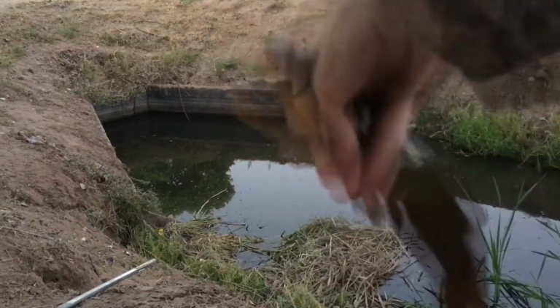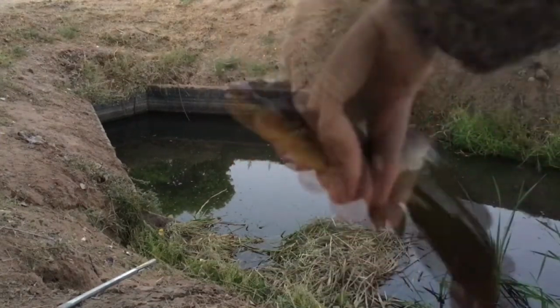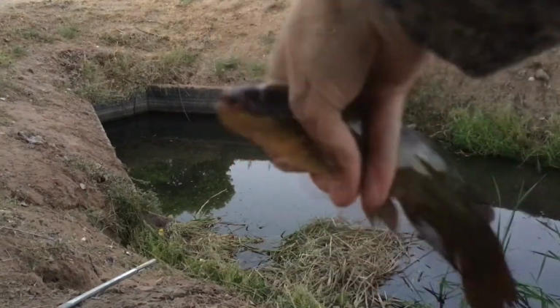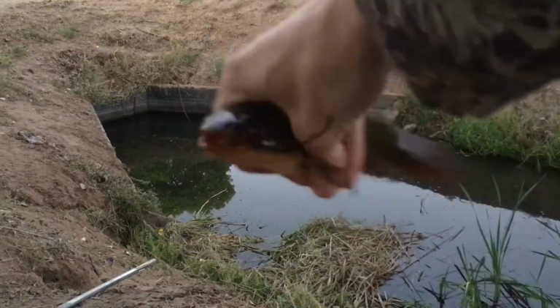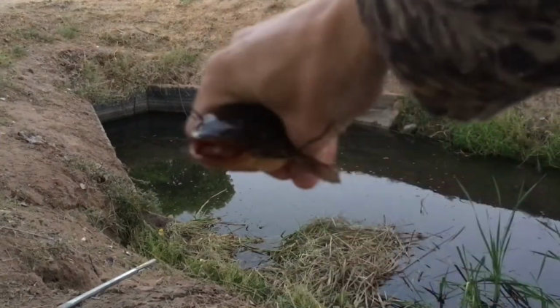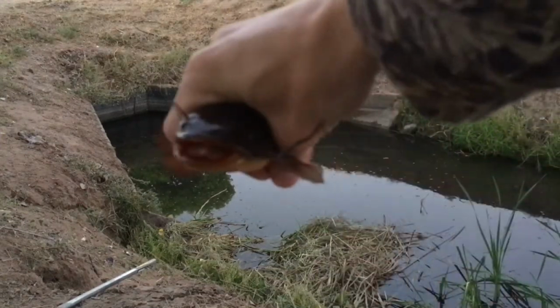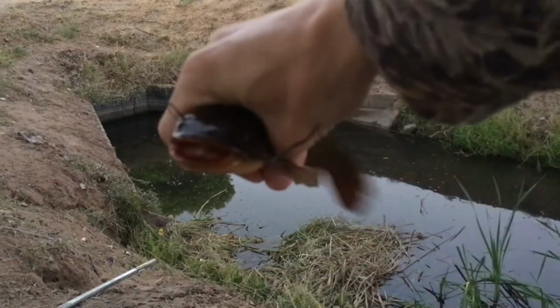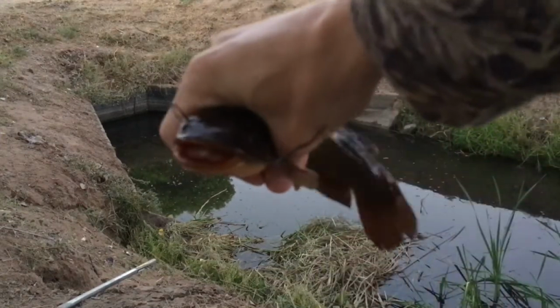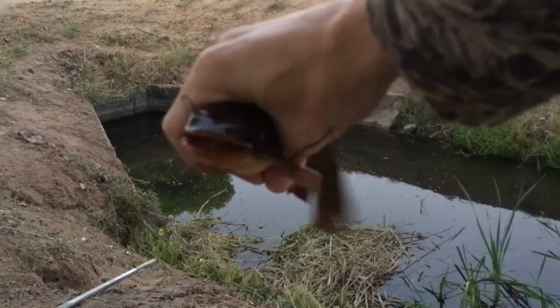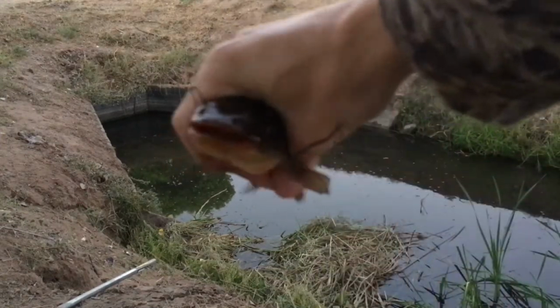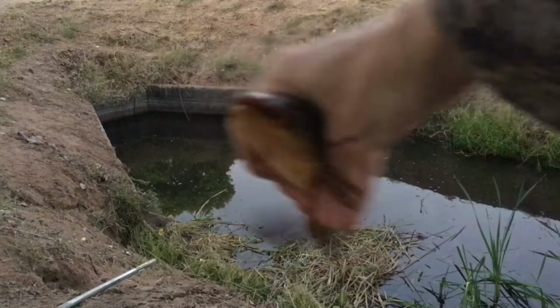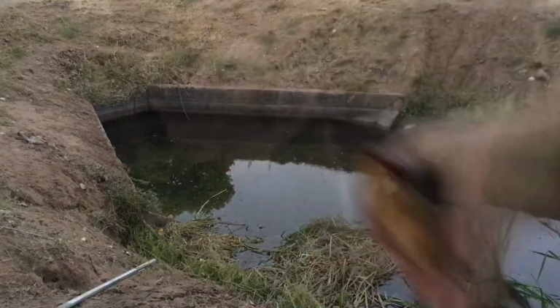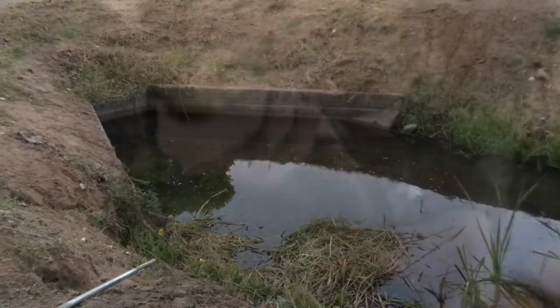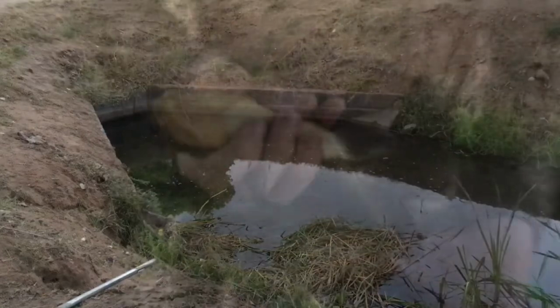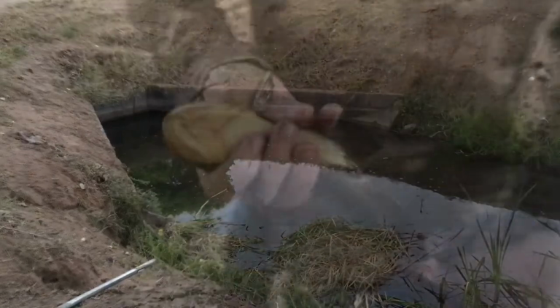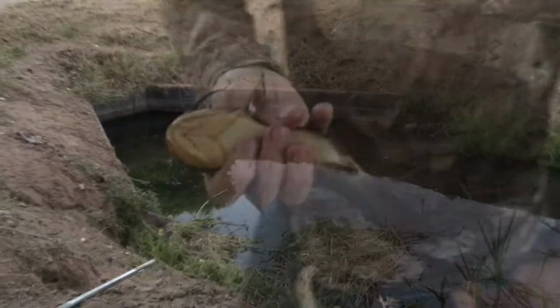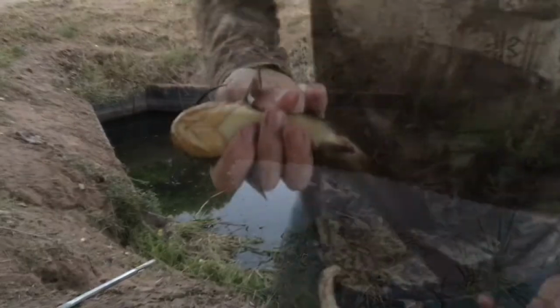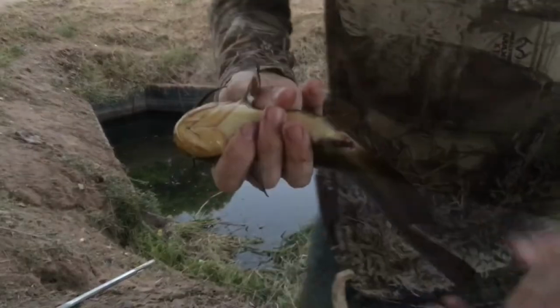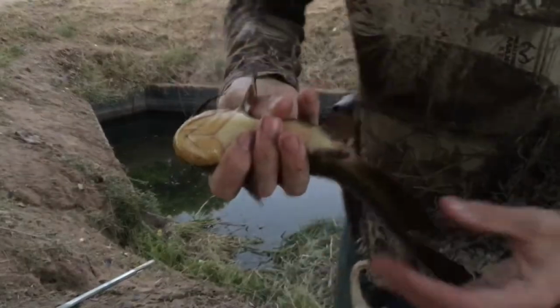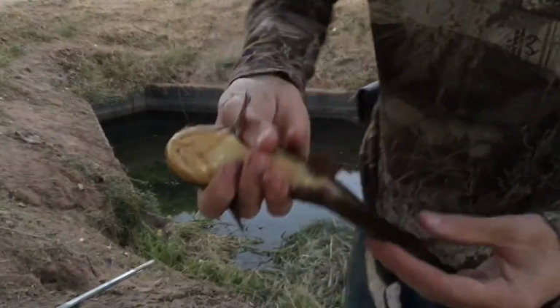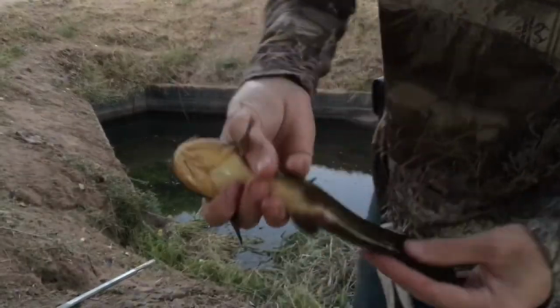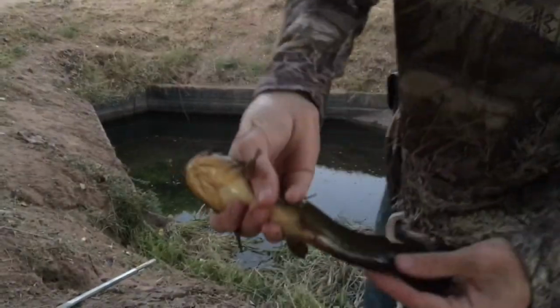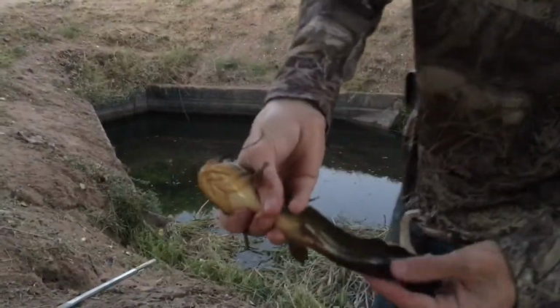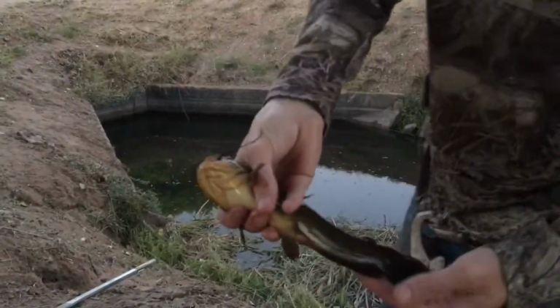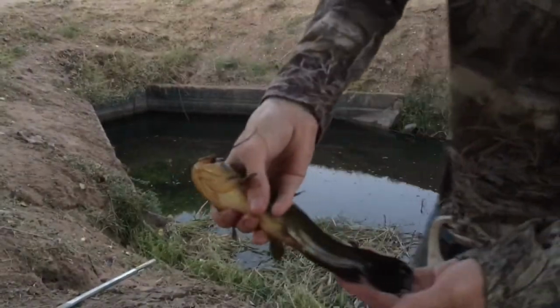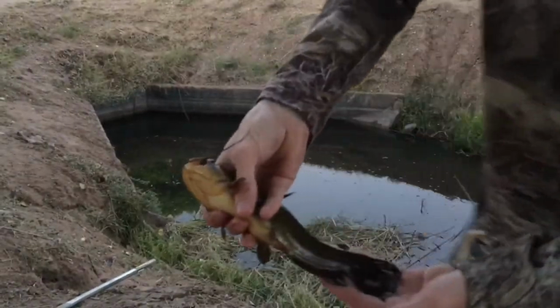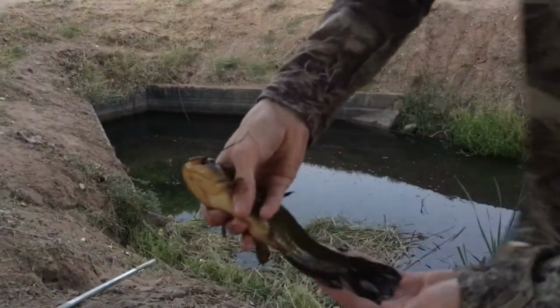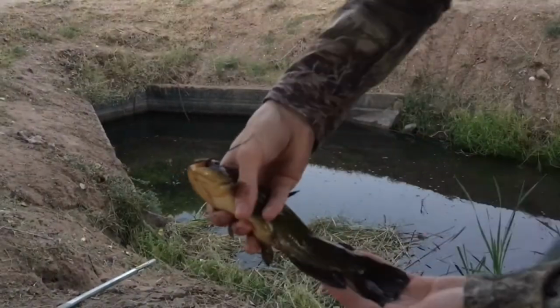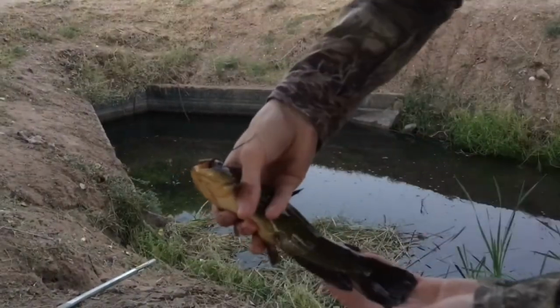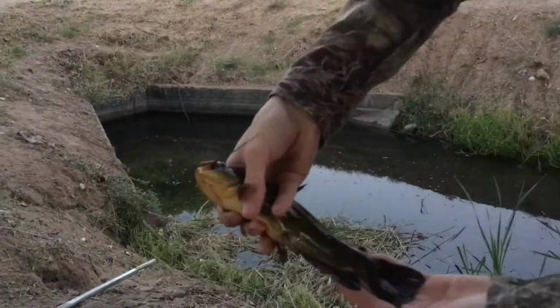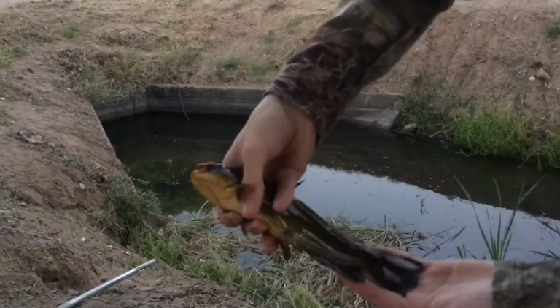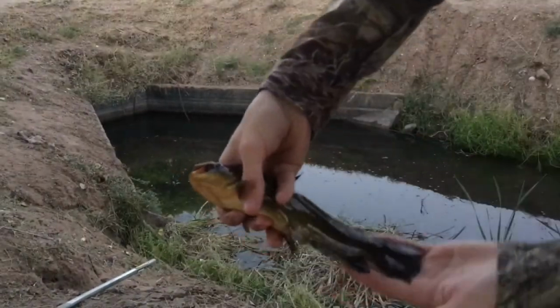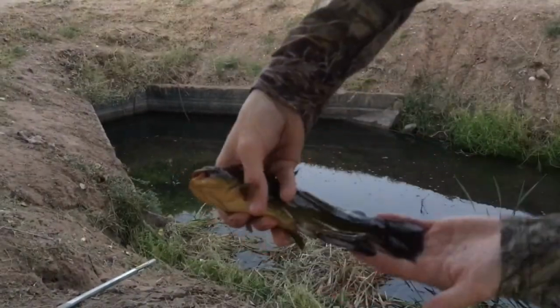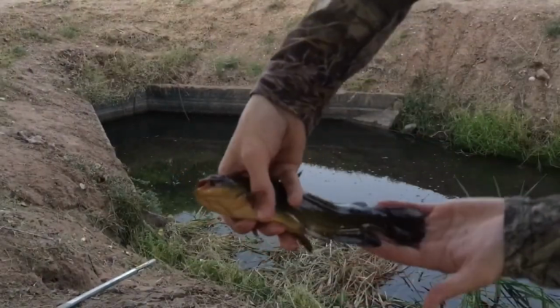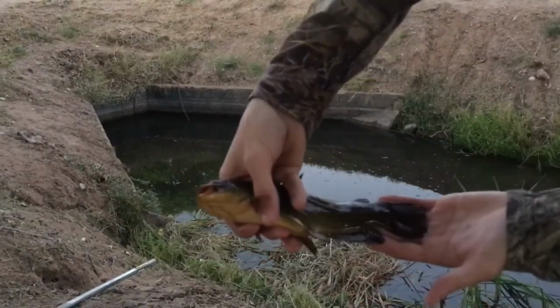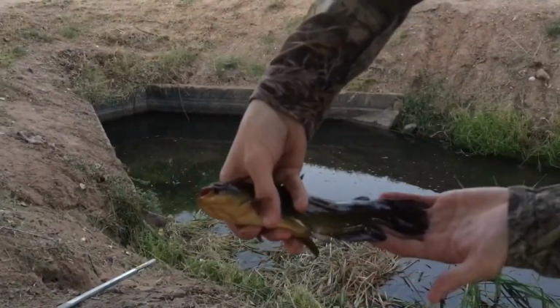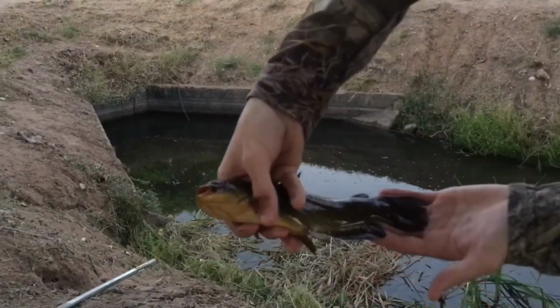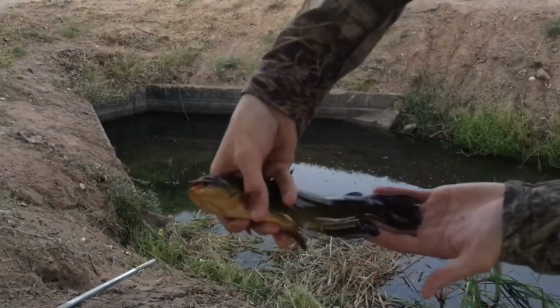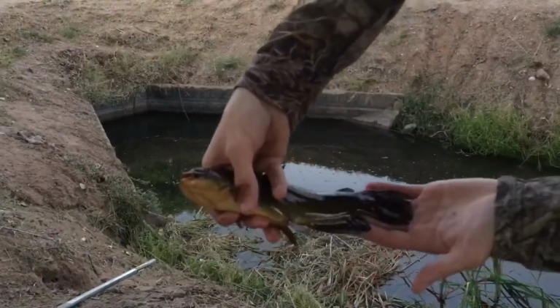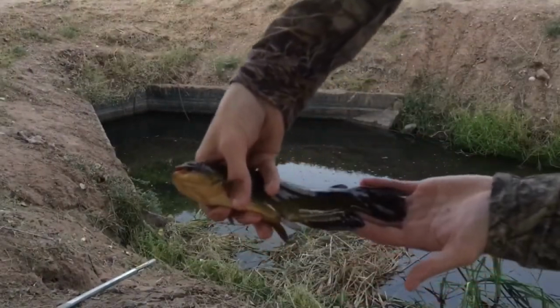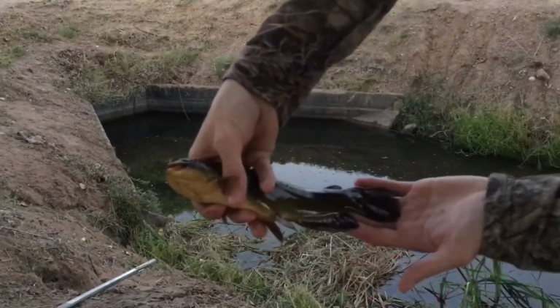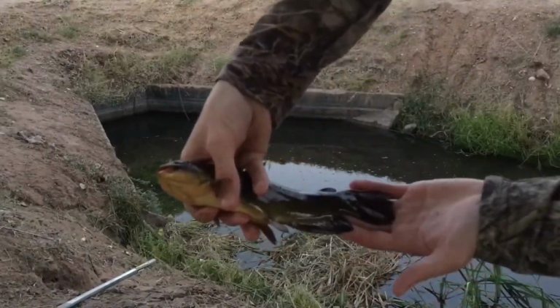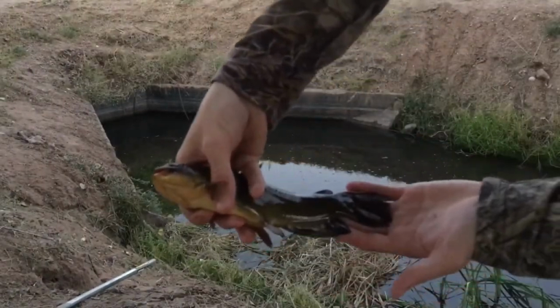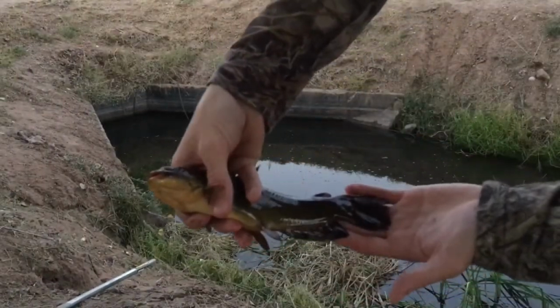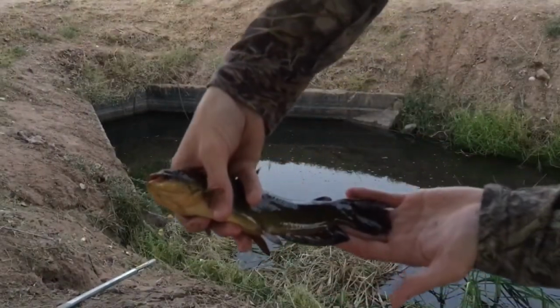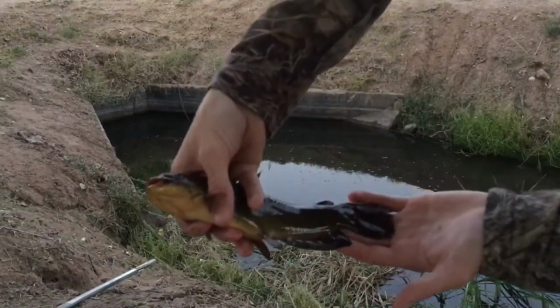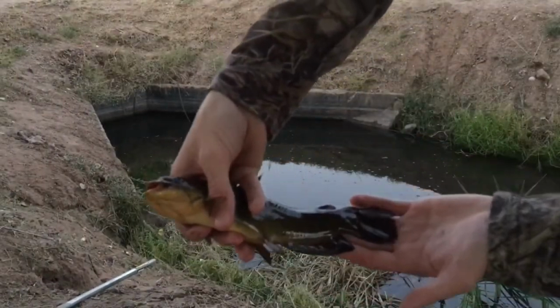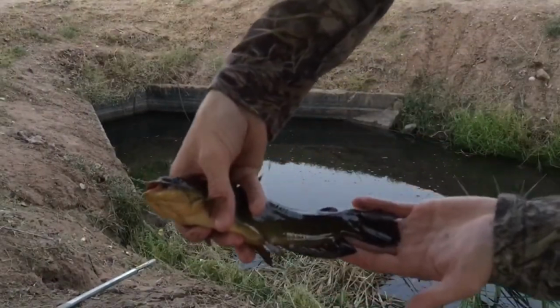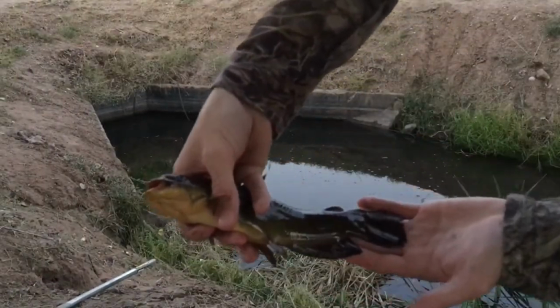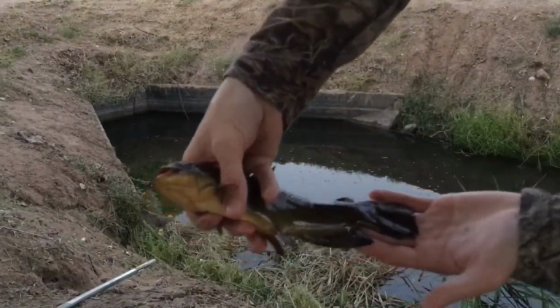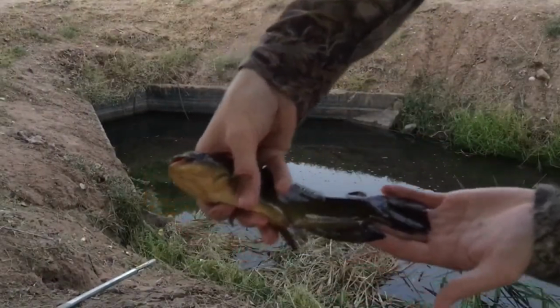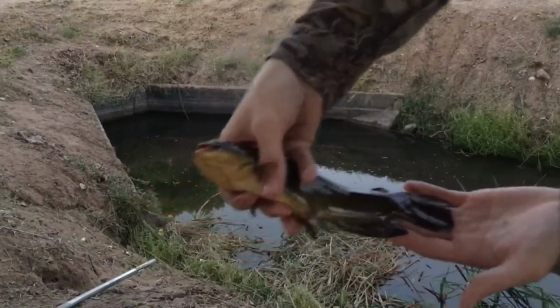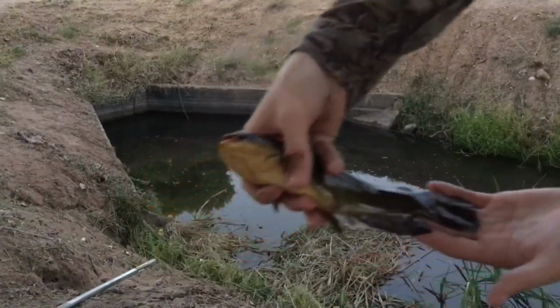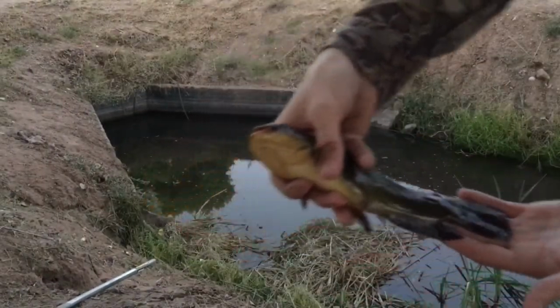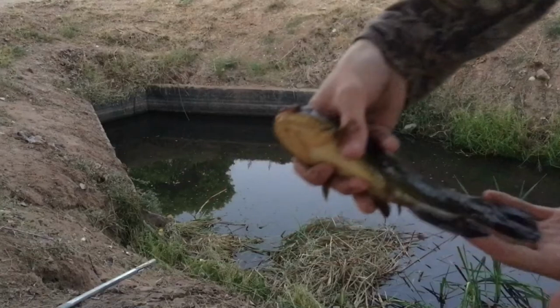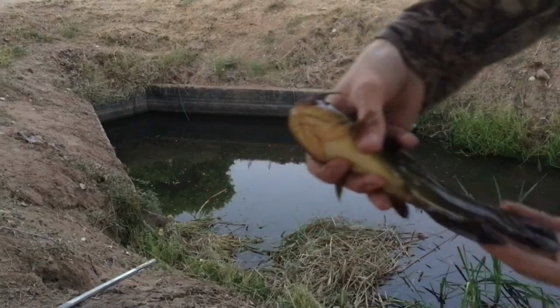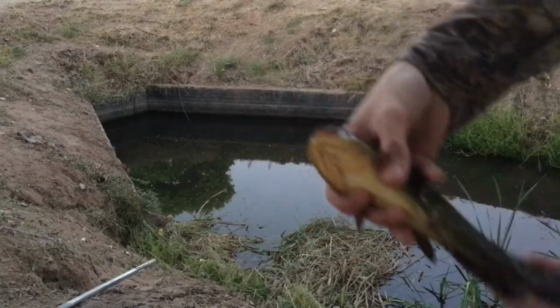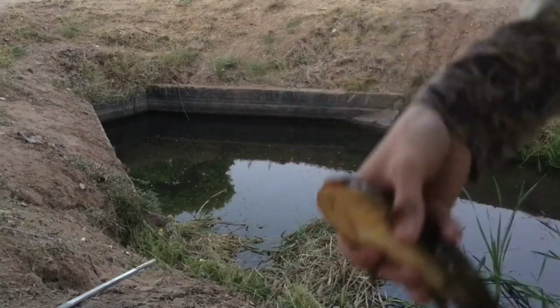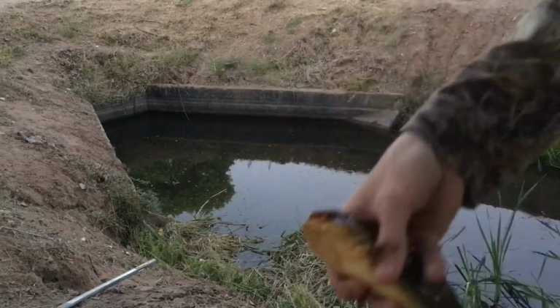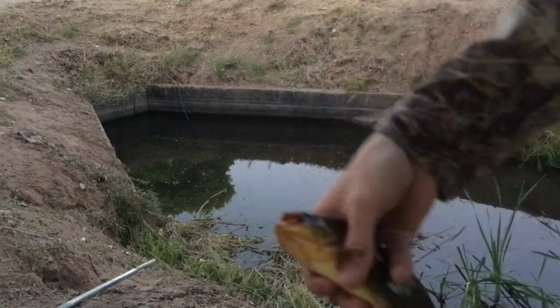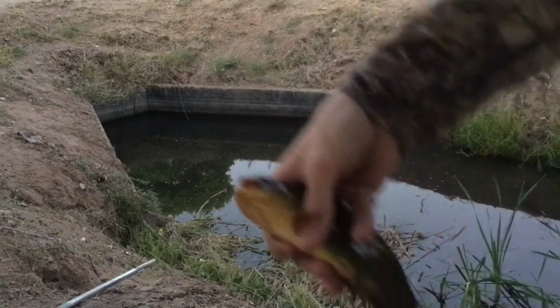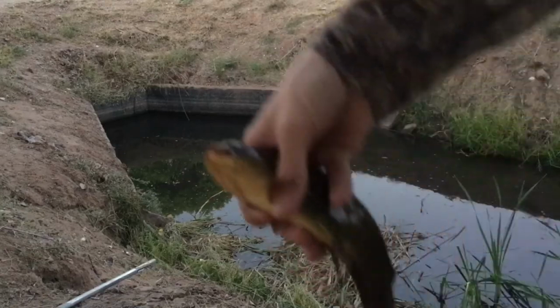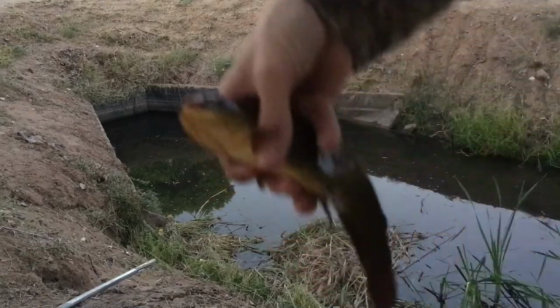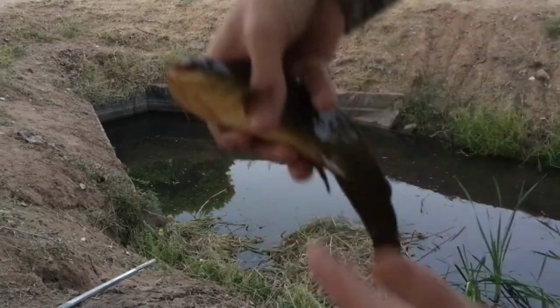Thank you all for watching. This was Catfish Cameron with some more ditch fishing. Make sure to like, comment, and subscribe for more. Thank you.